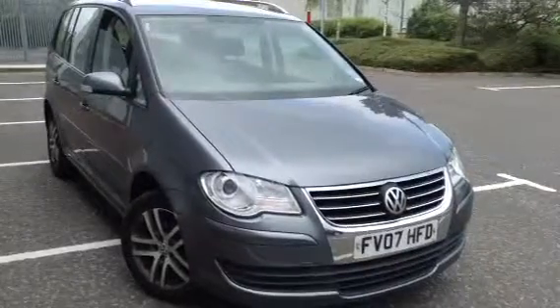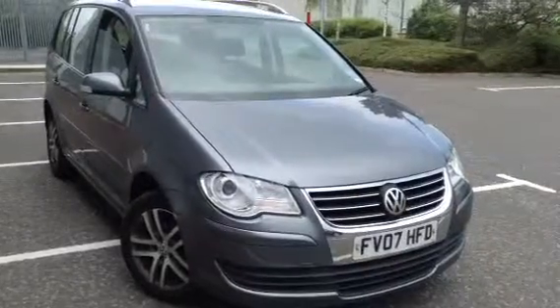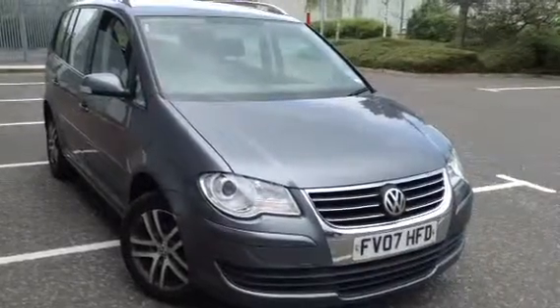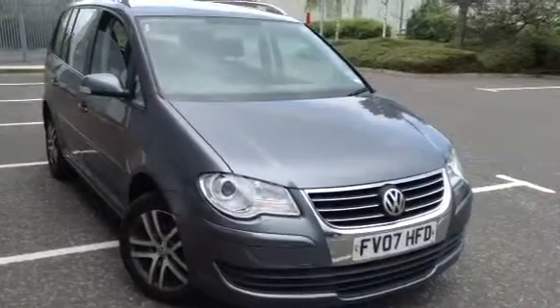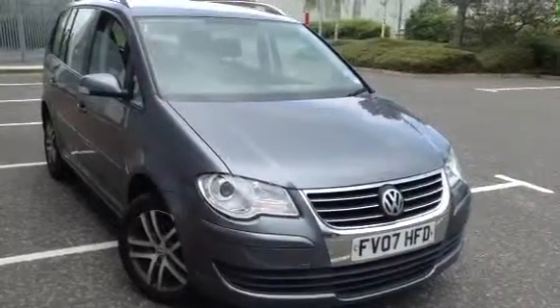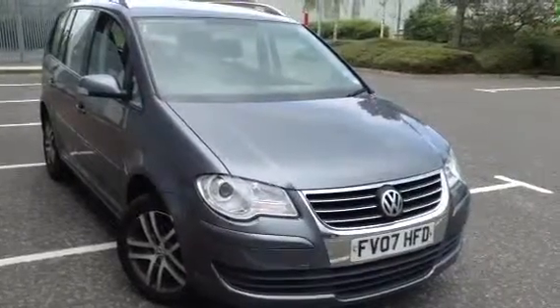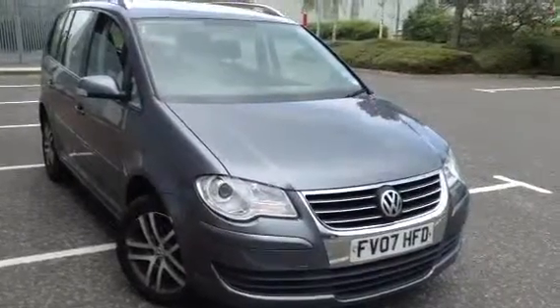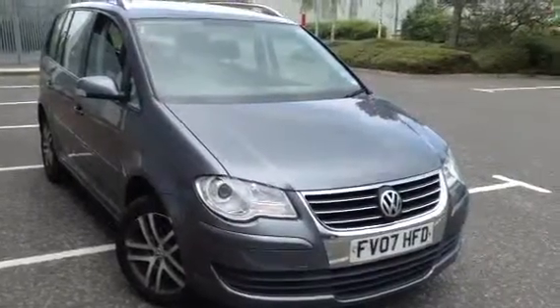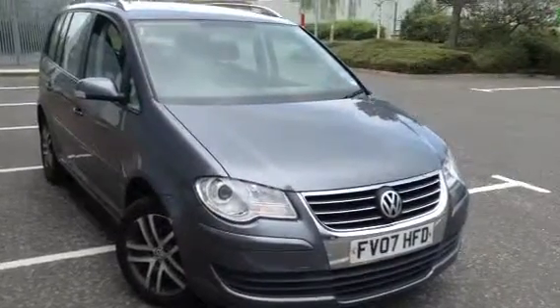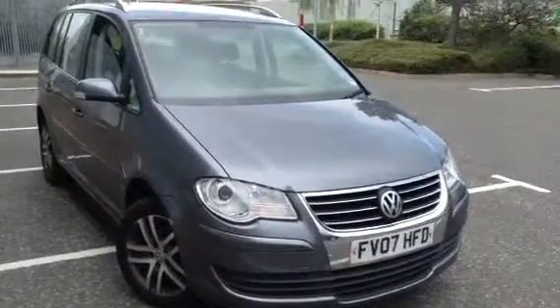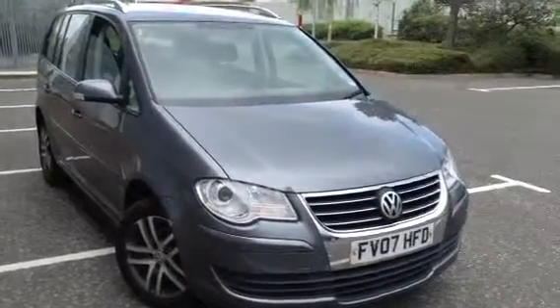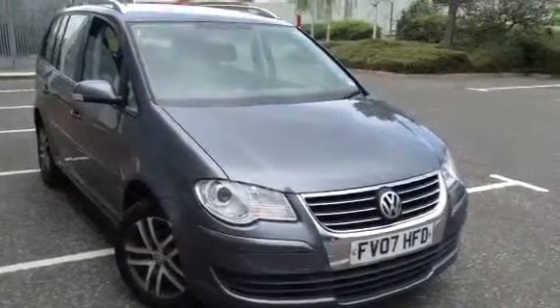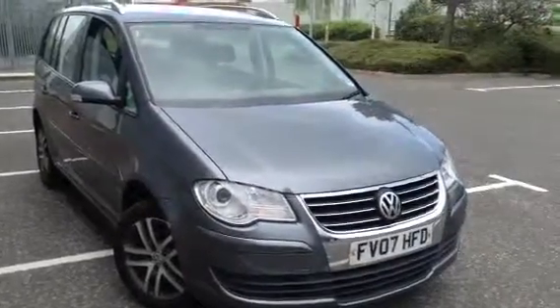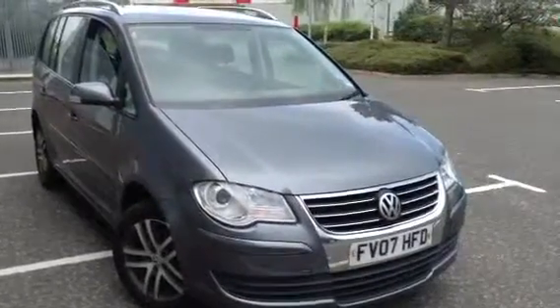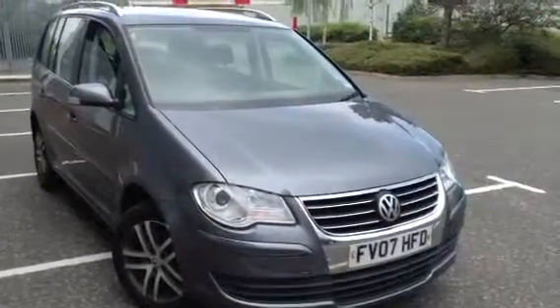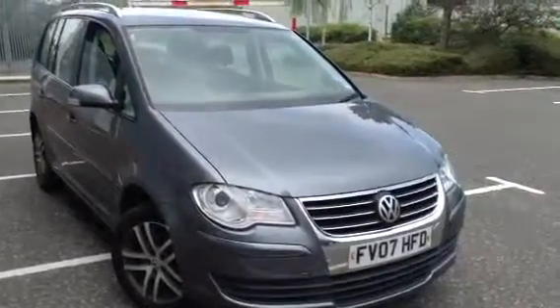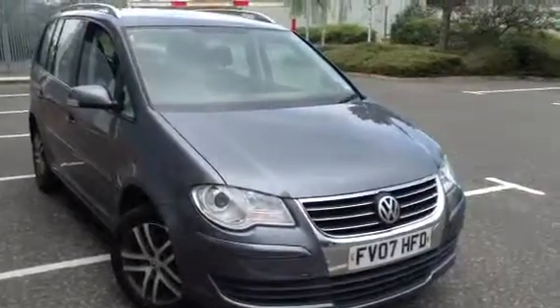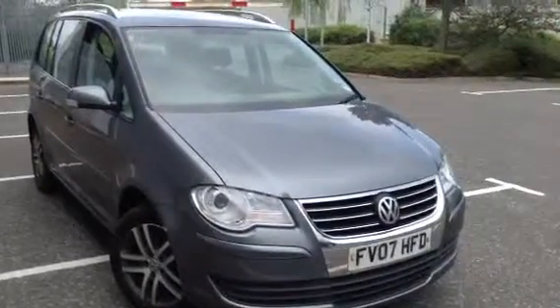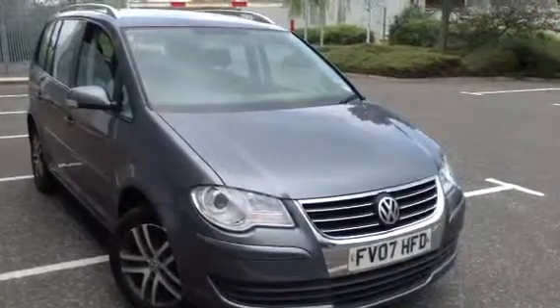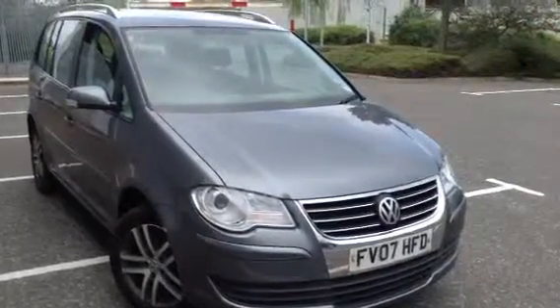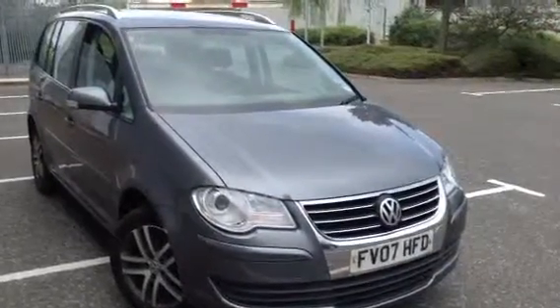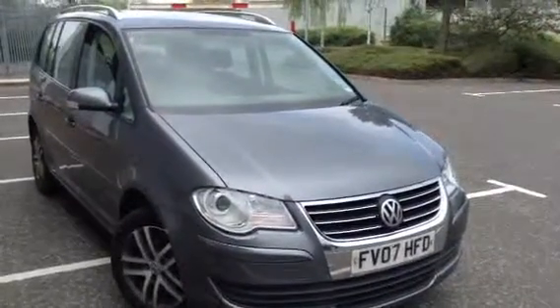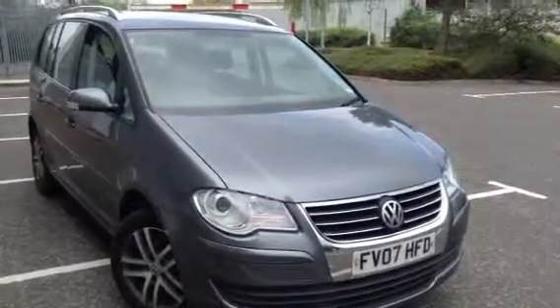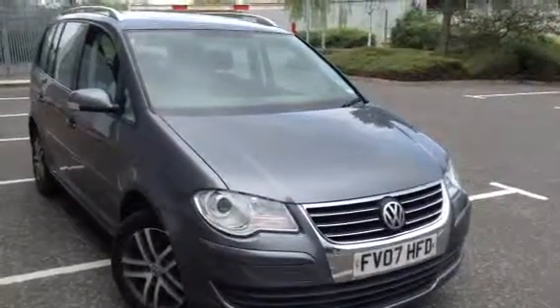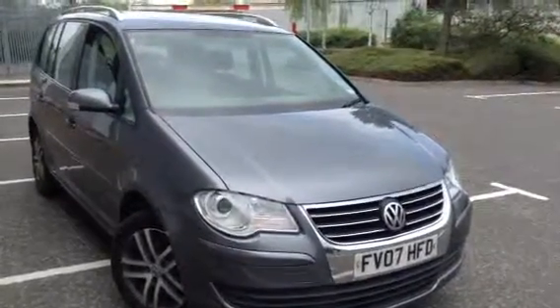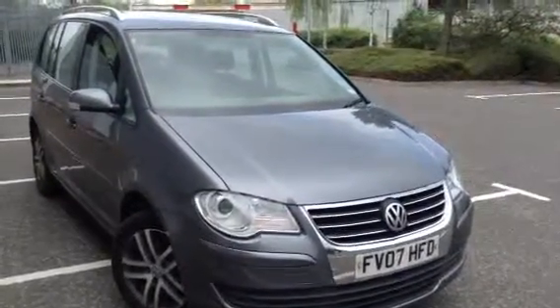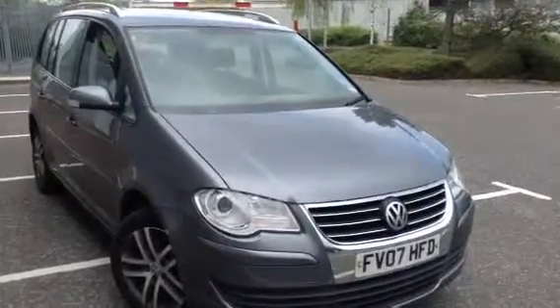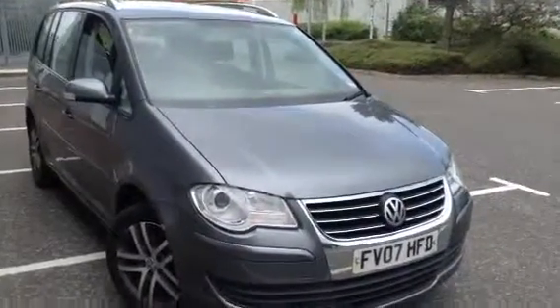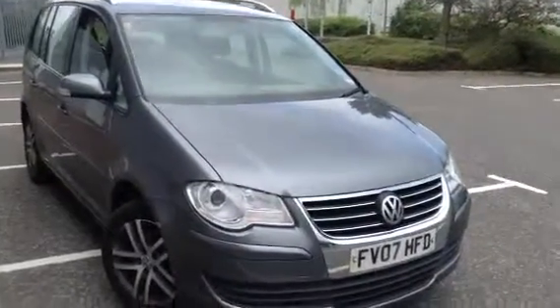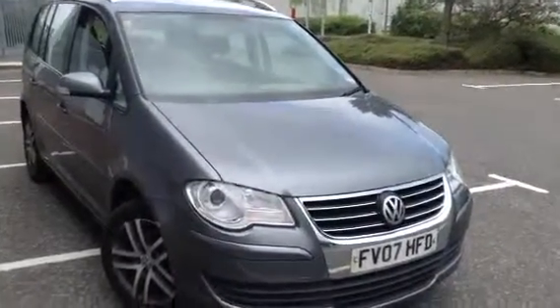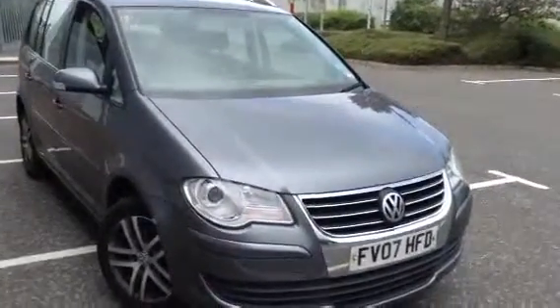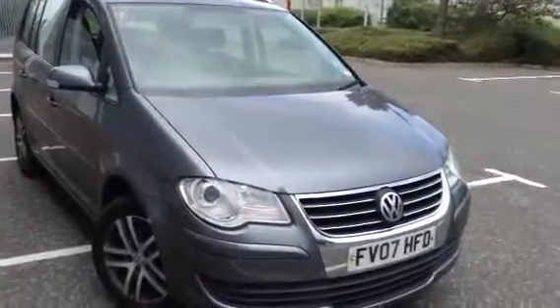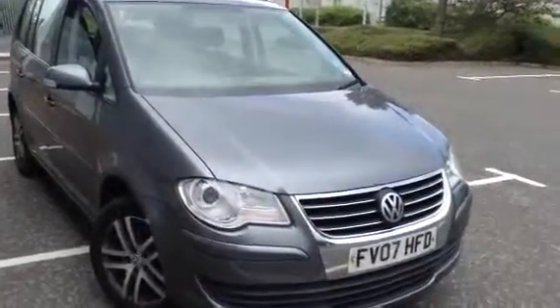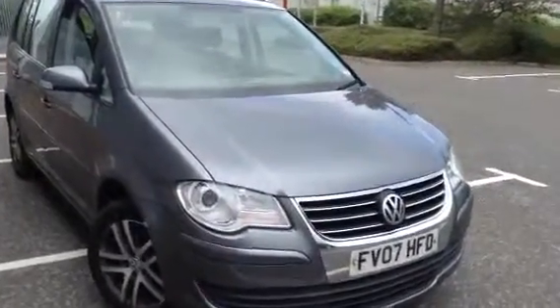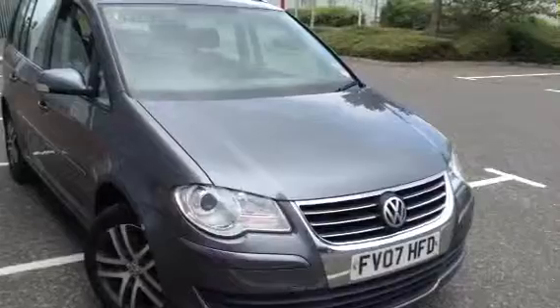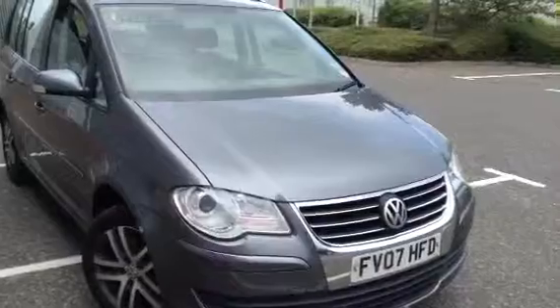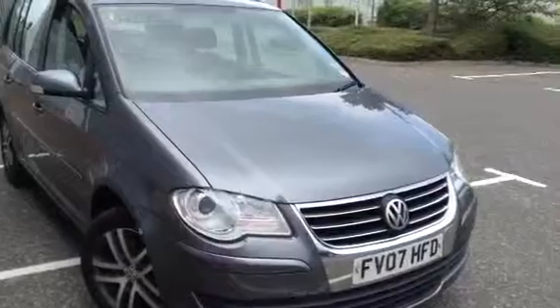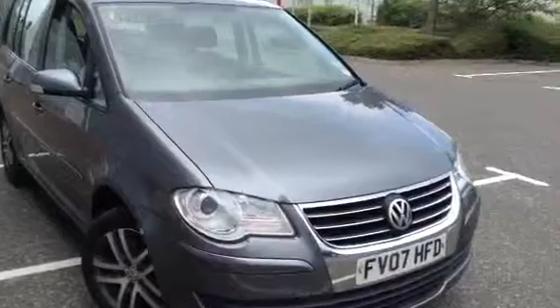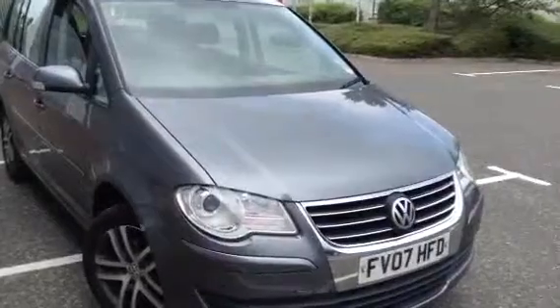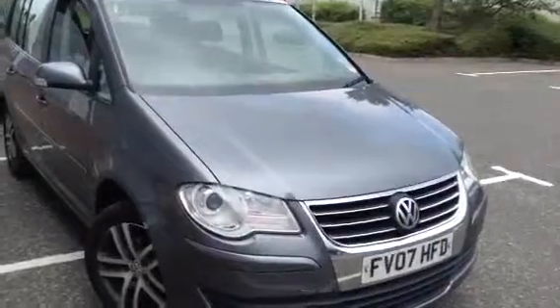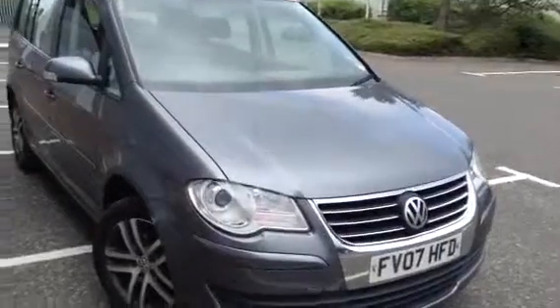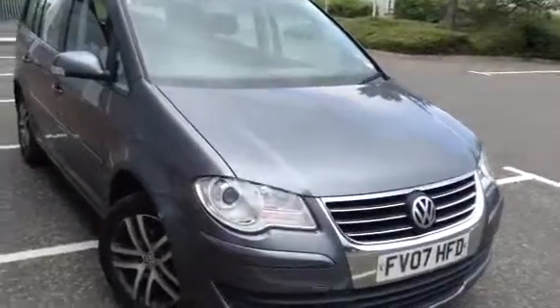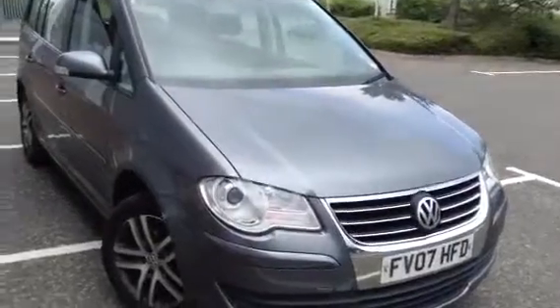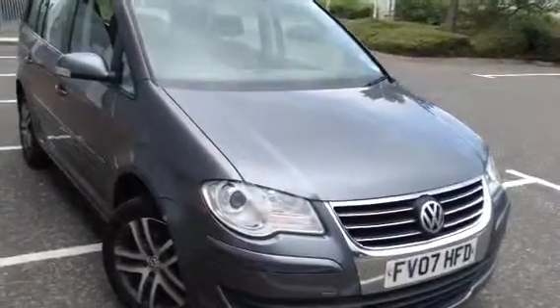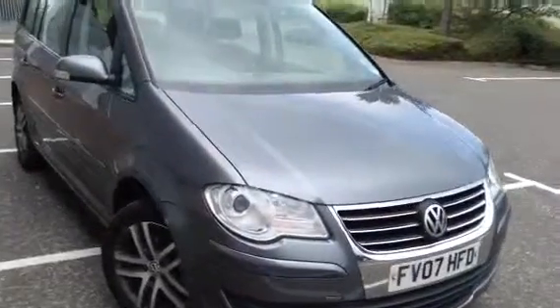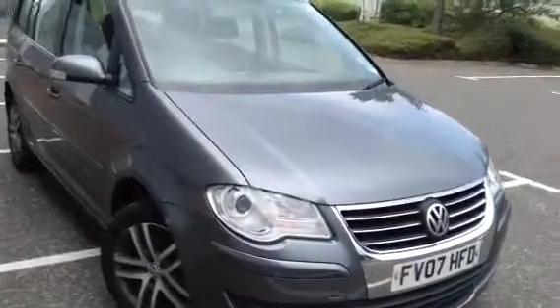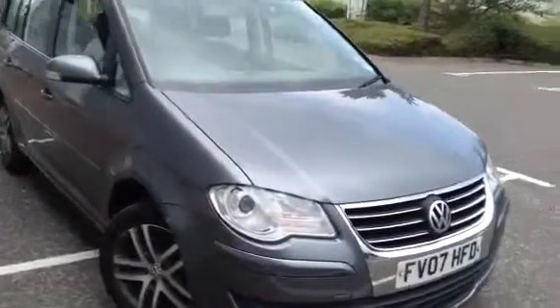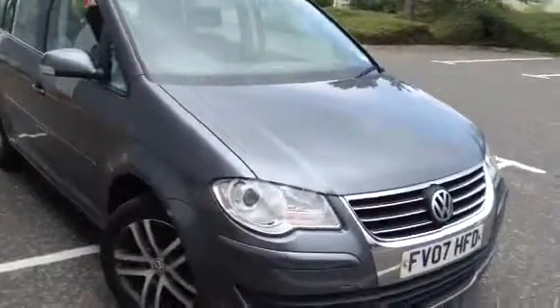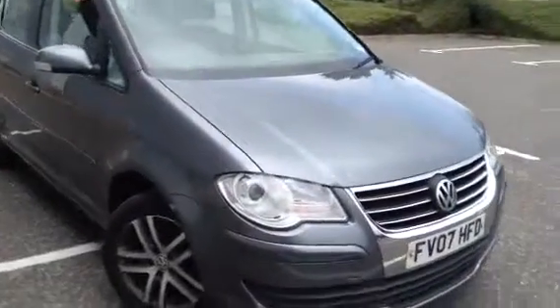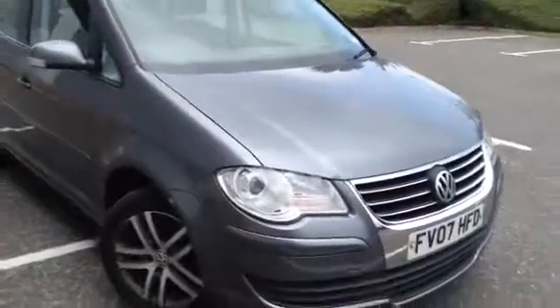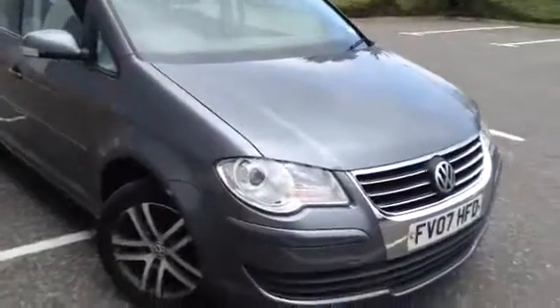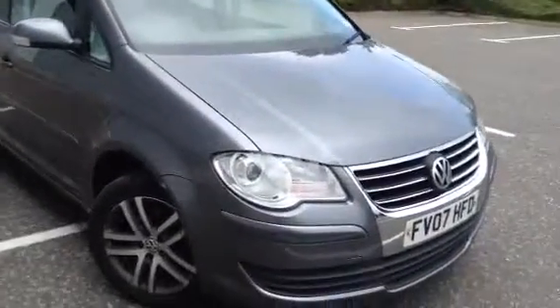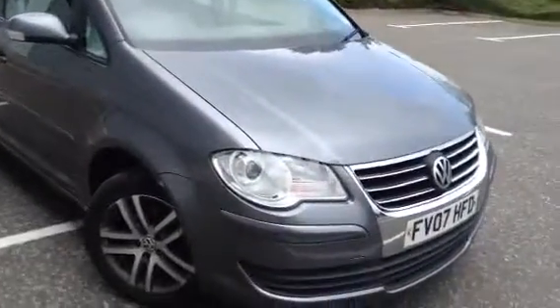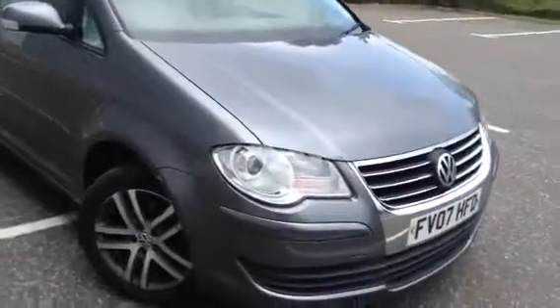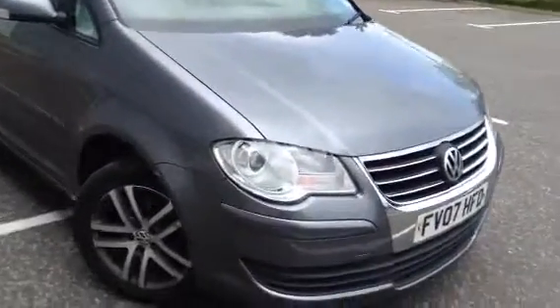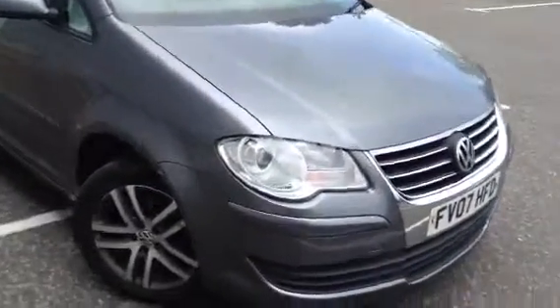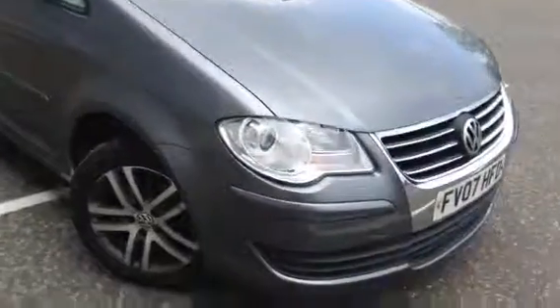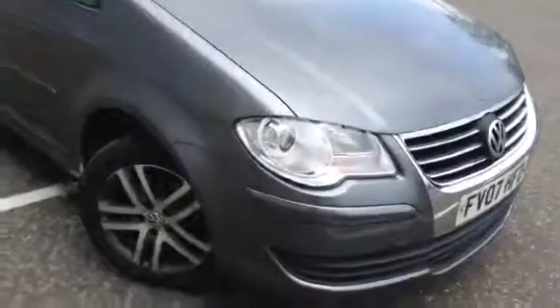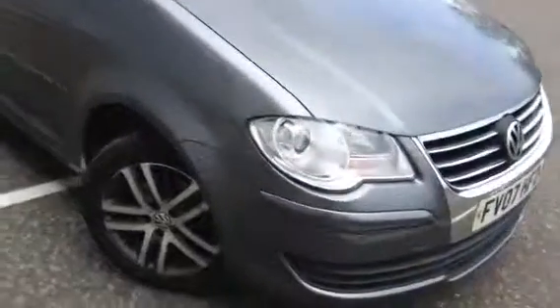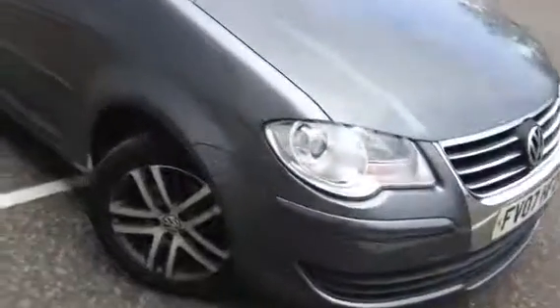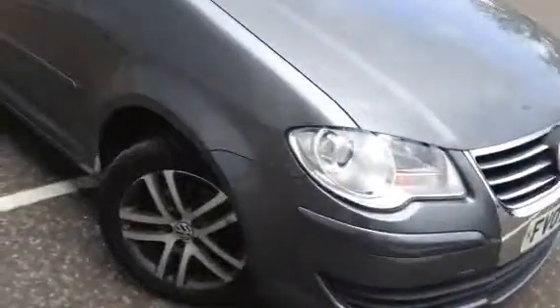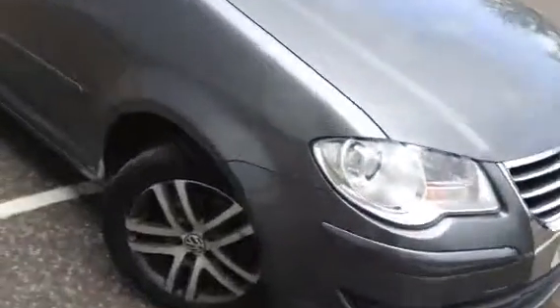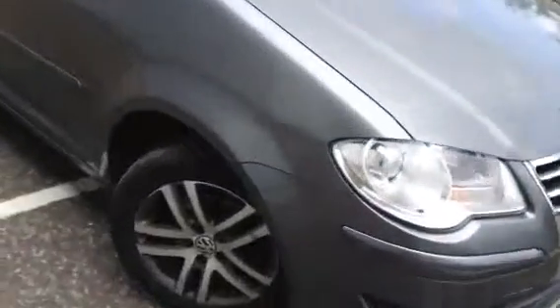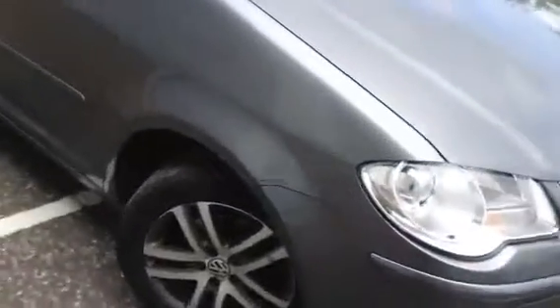Here we have a 2007 Volkswagen Touran in grey. The car is not in too bad condition but it is showing signs of its age as you'll see throughout the video.